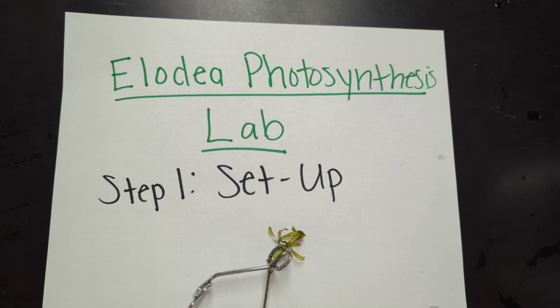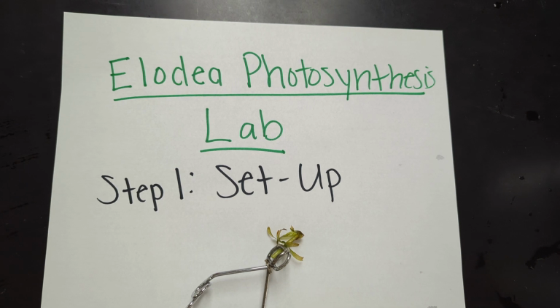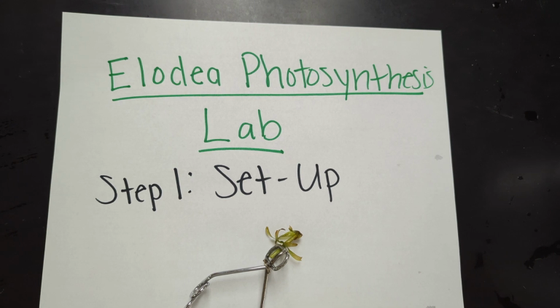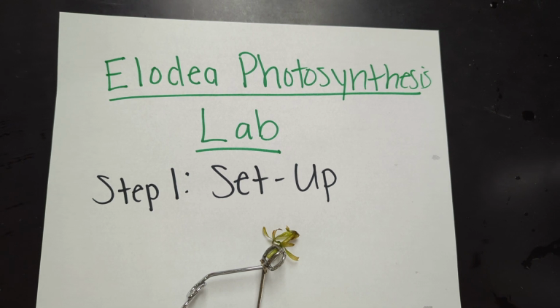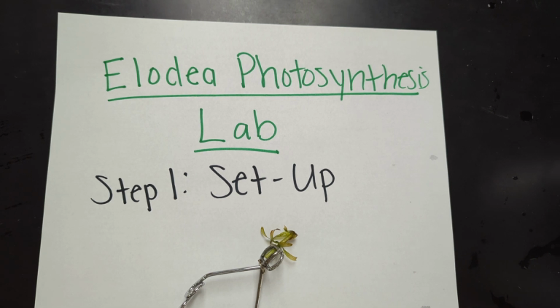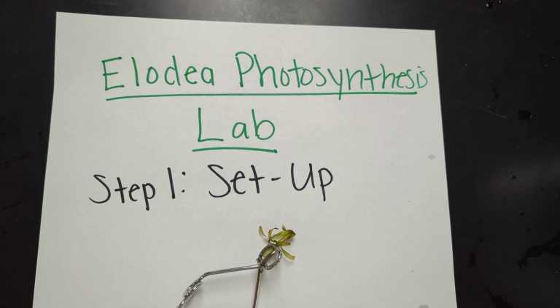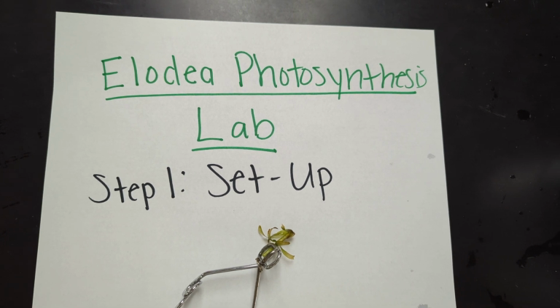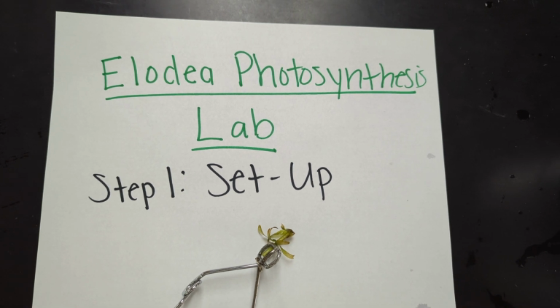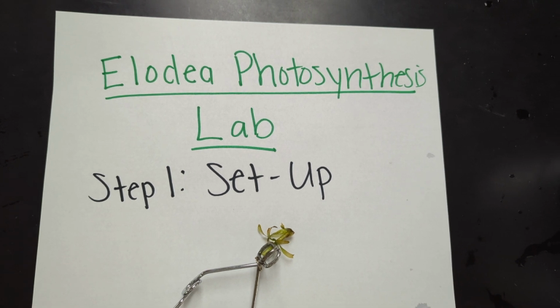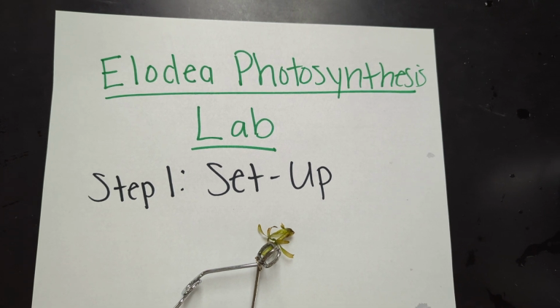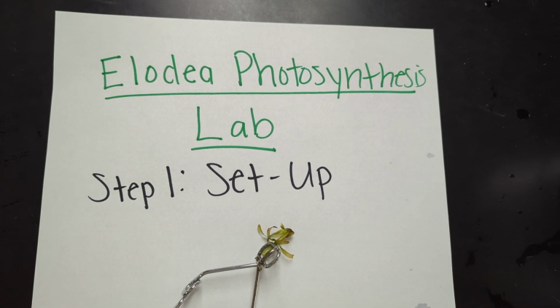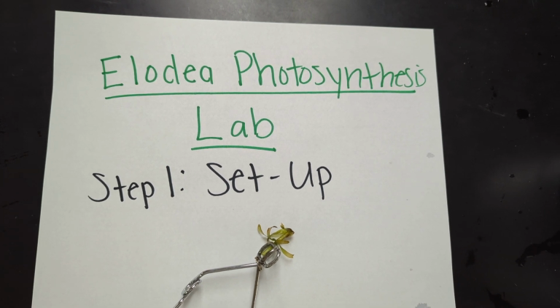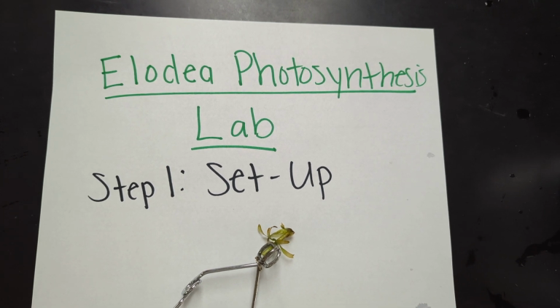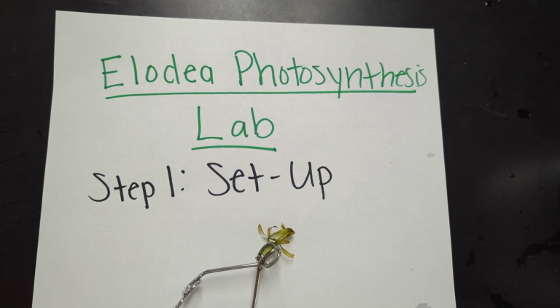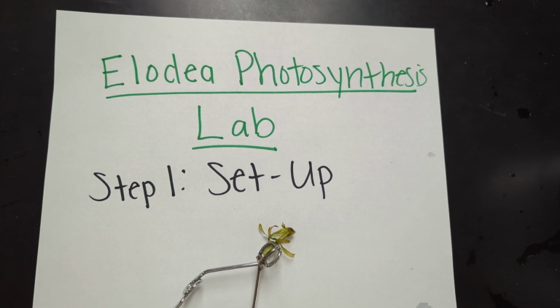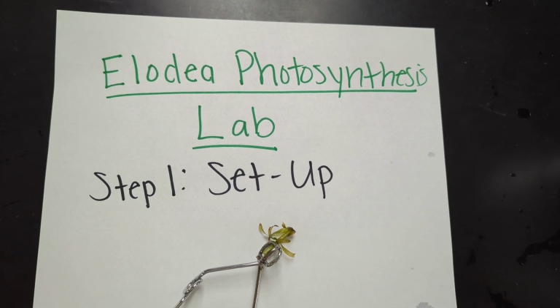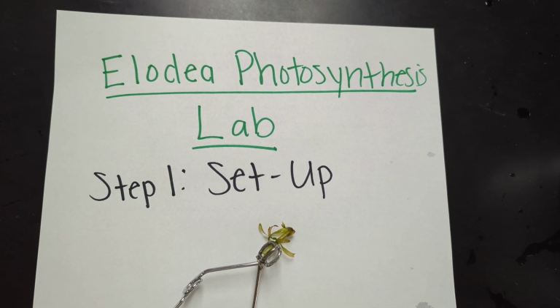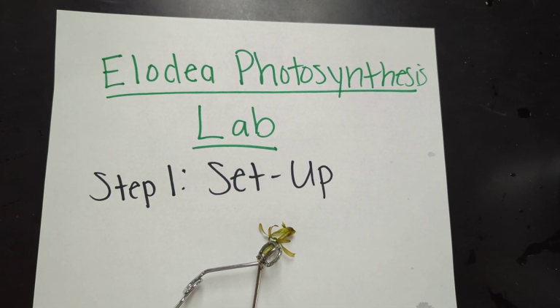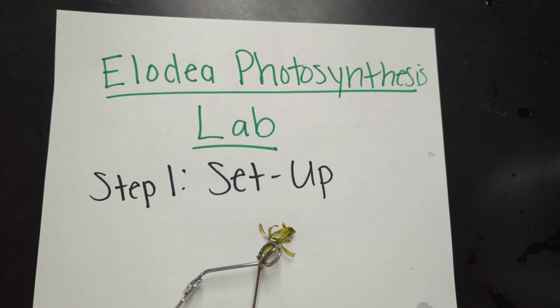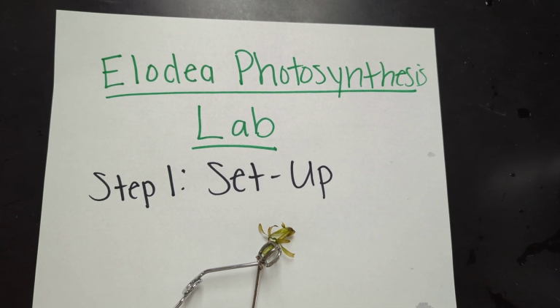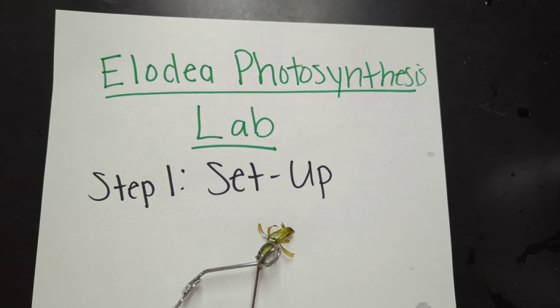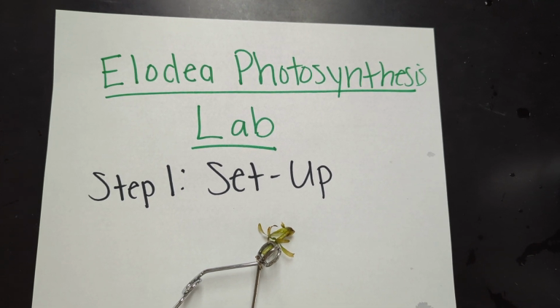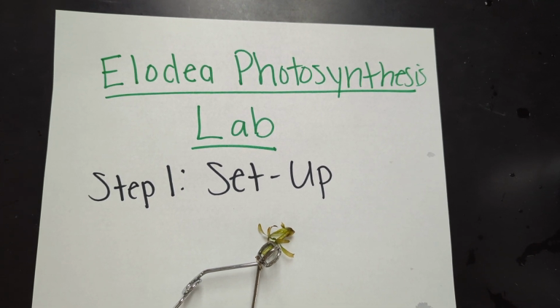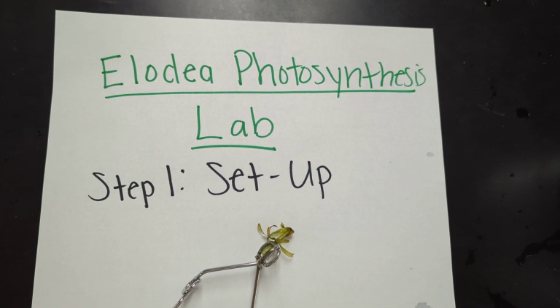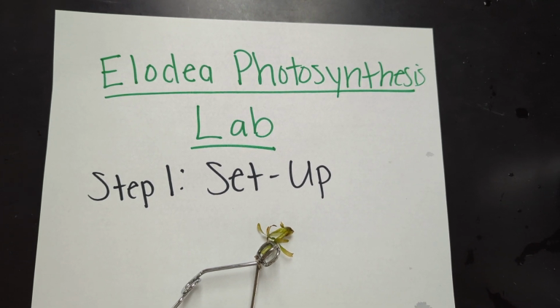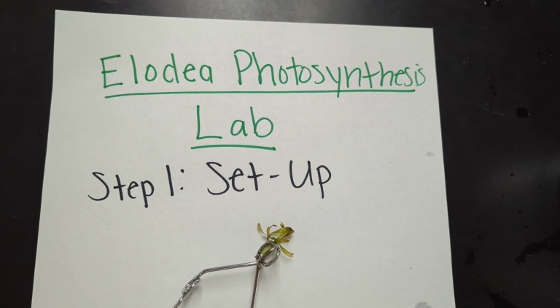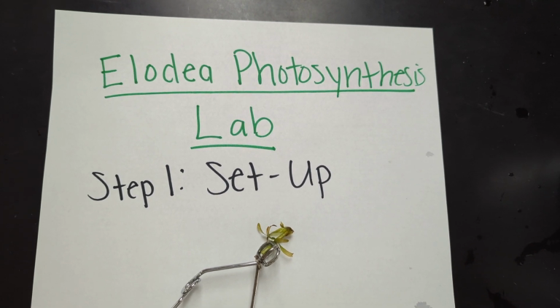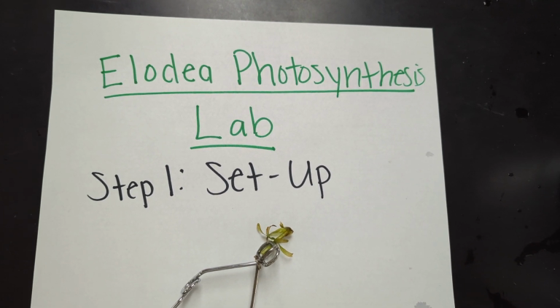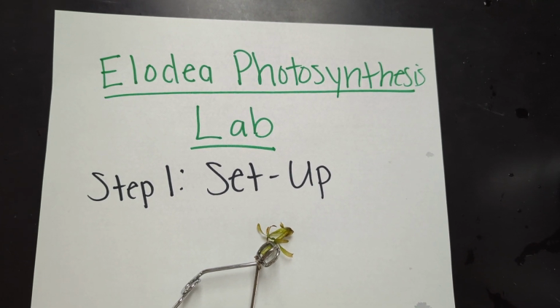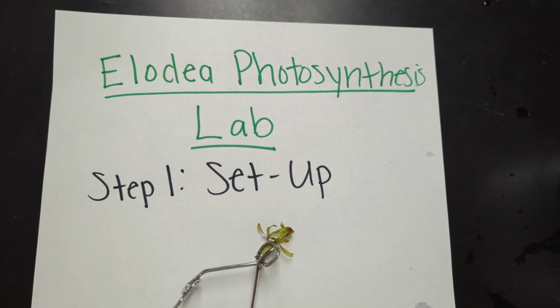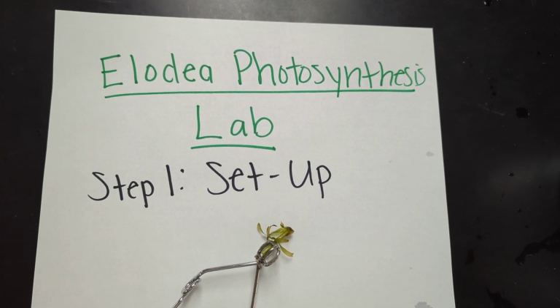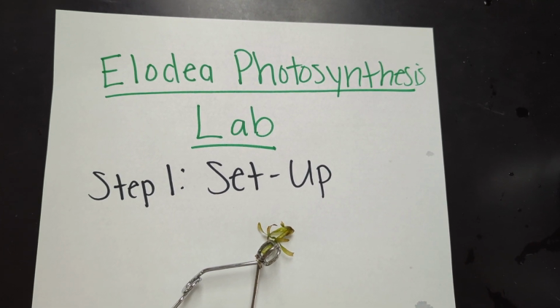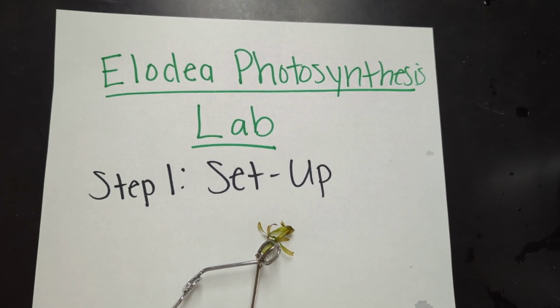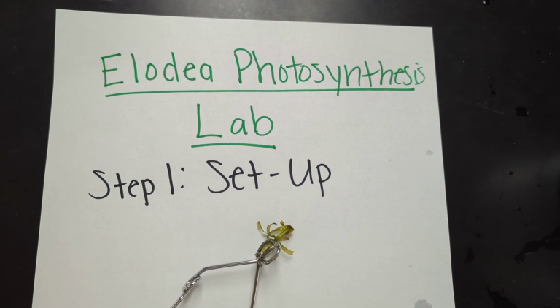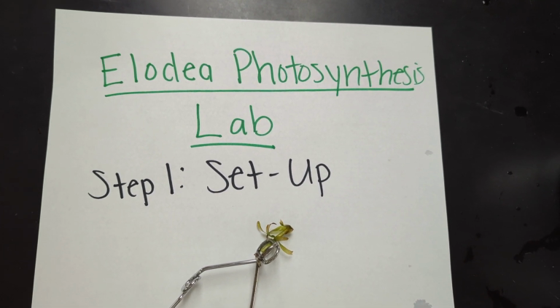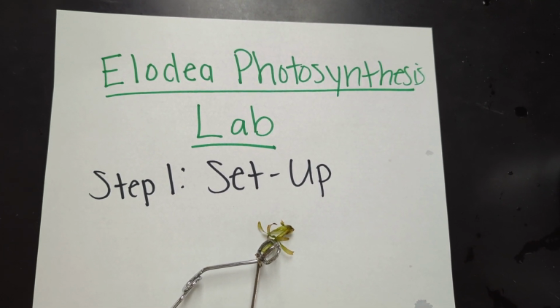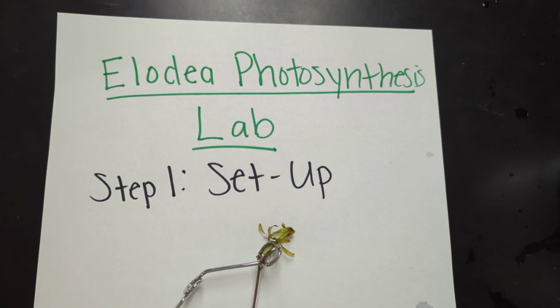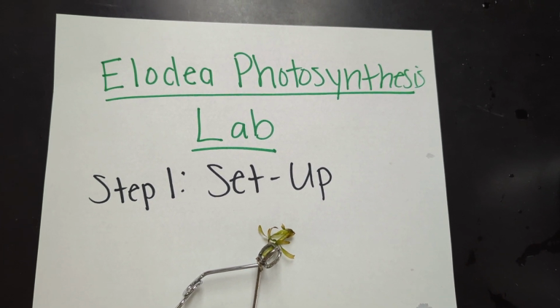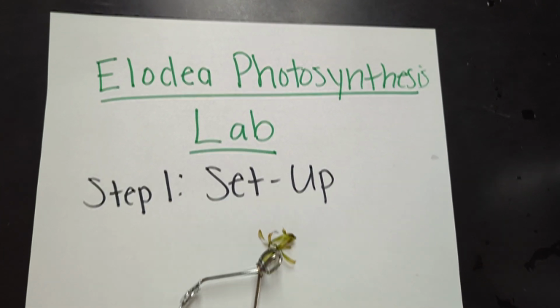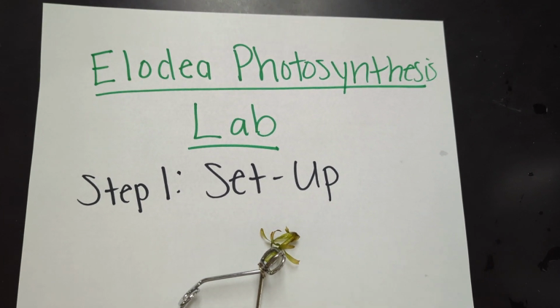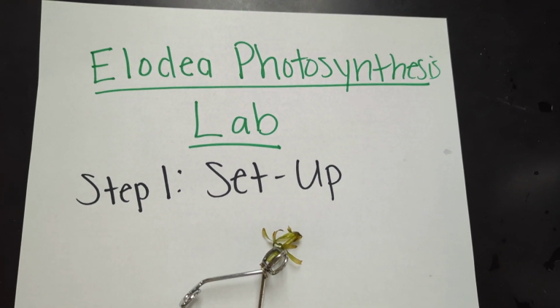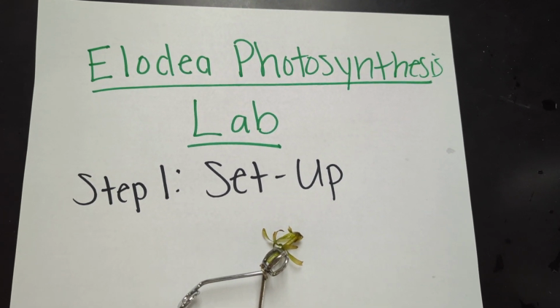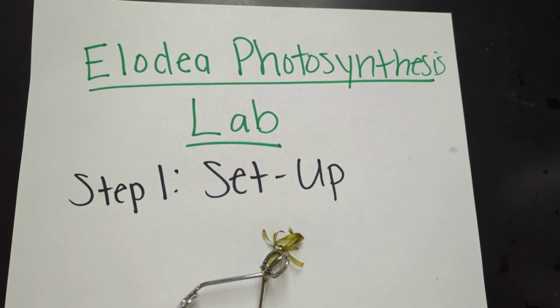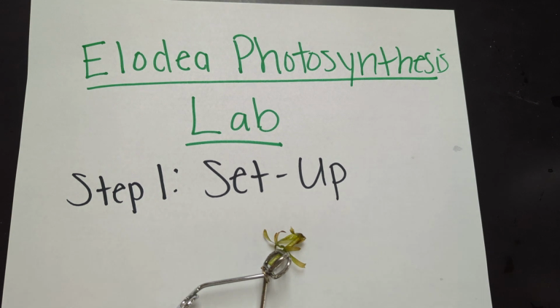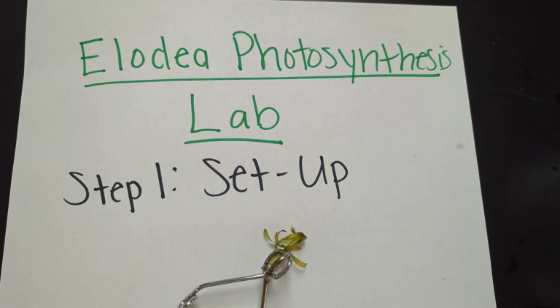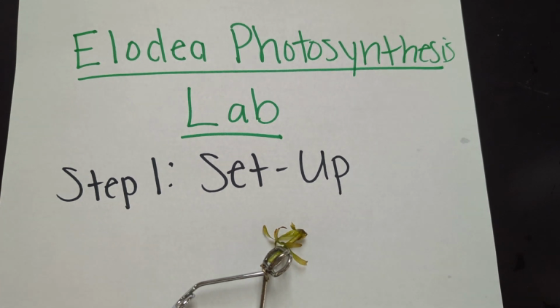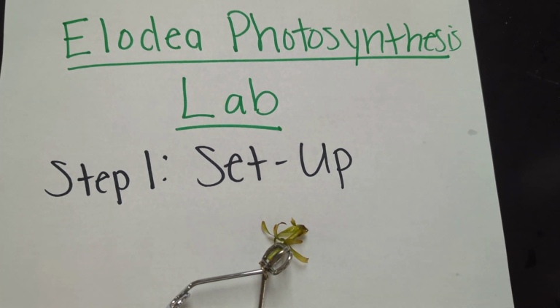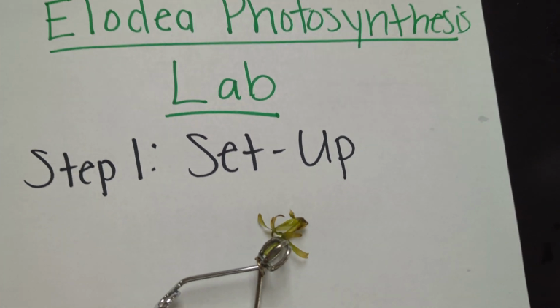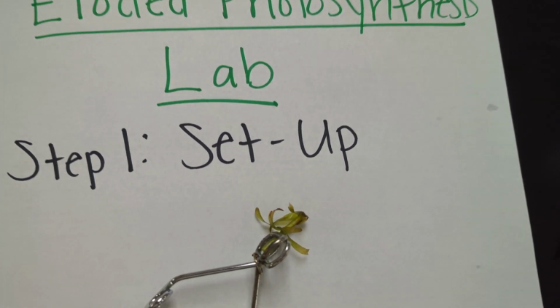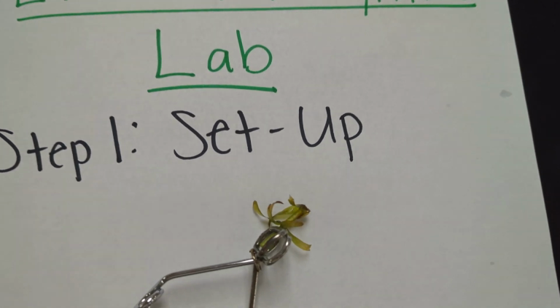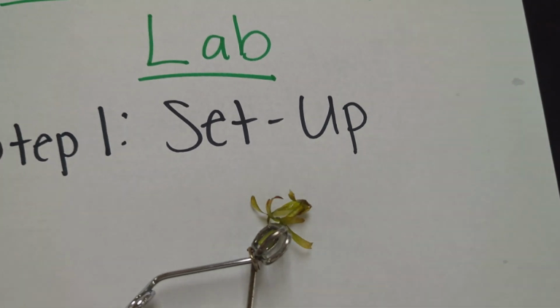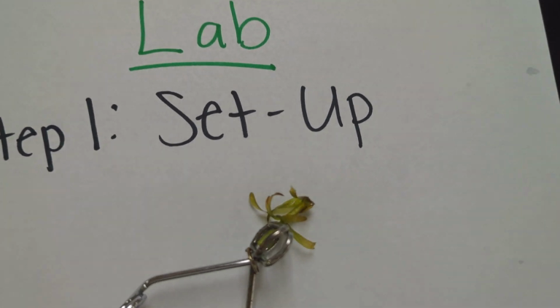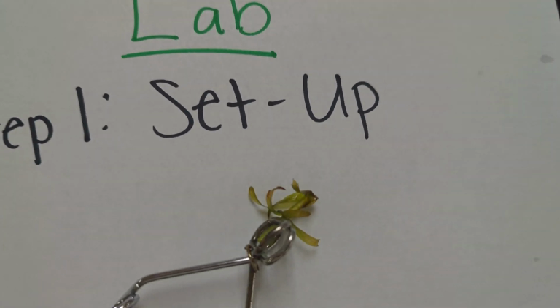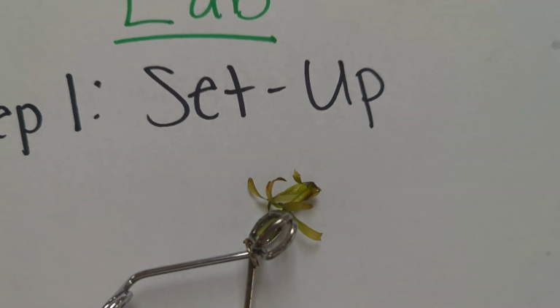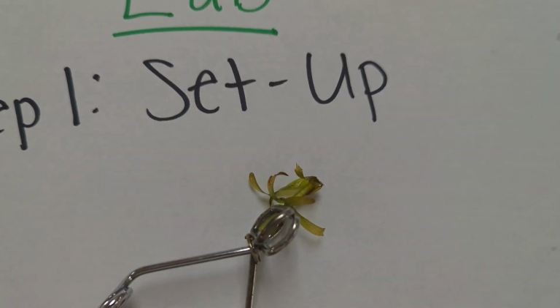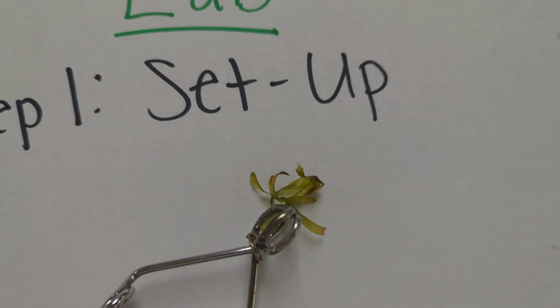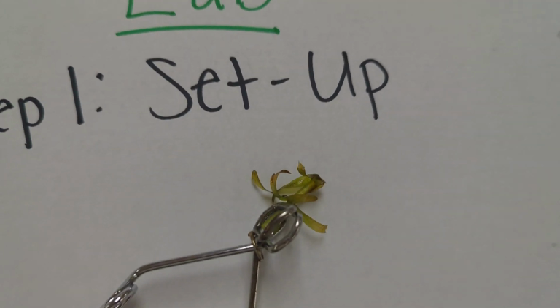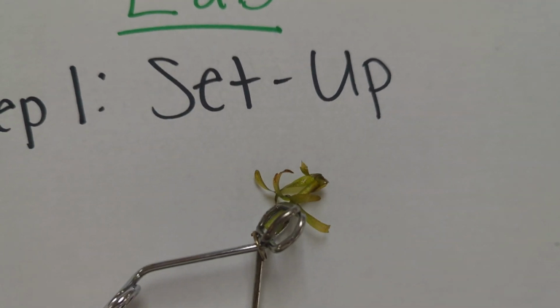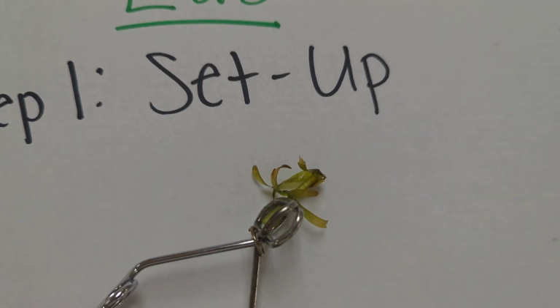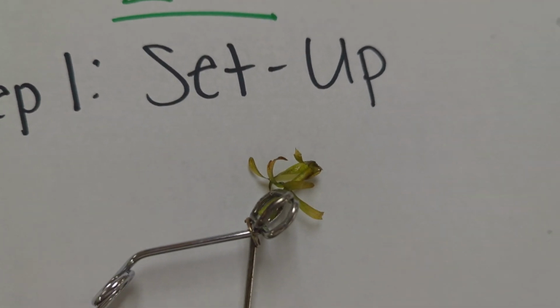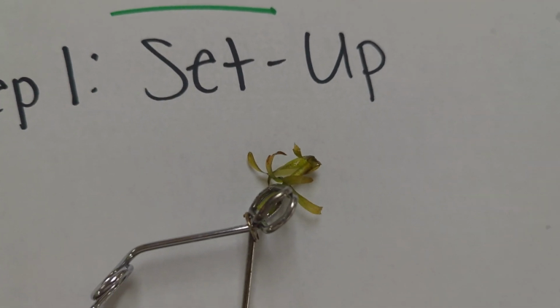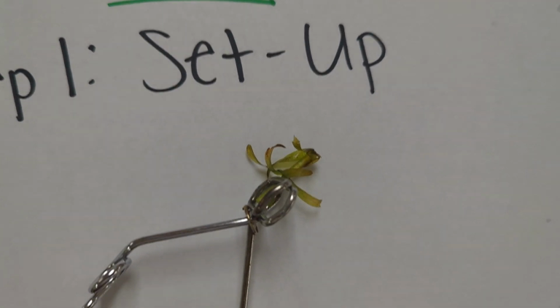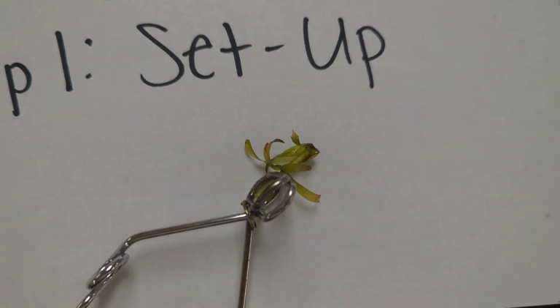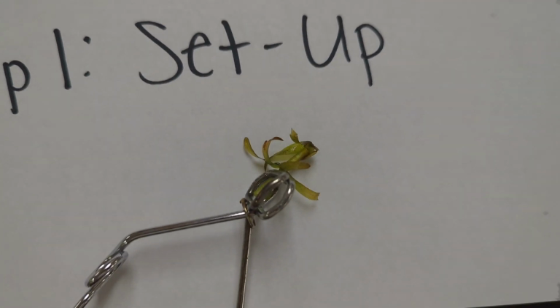This is the Elodea photosynthesis lab setup. Here is the Elodea.